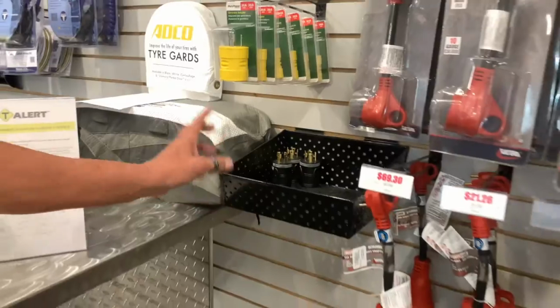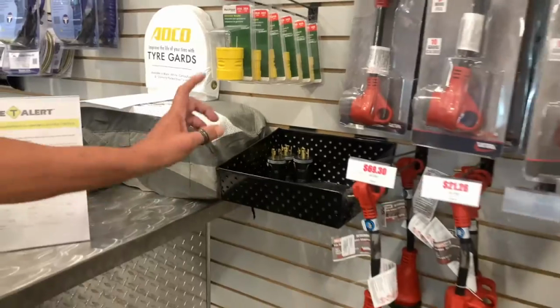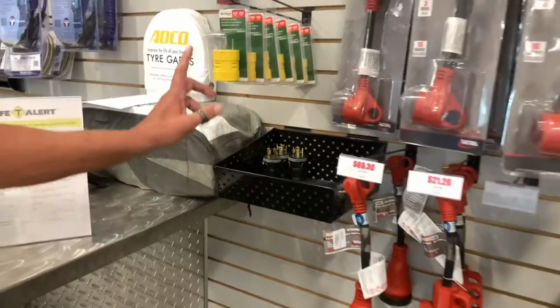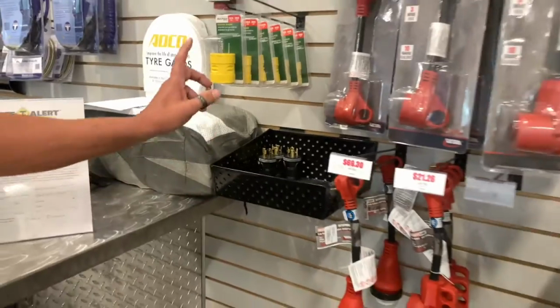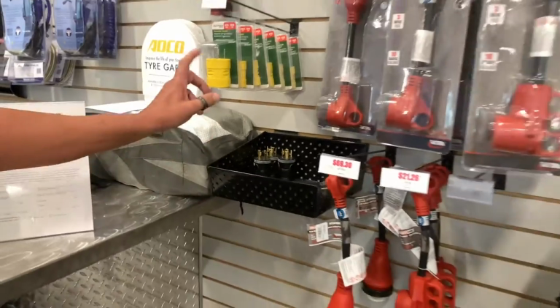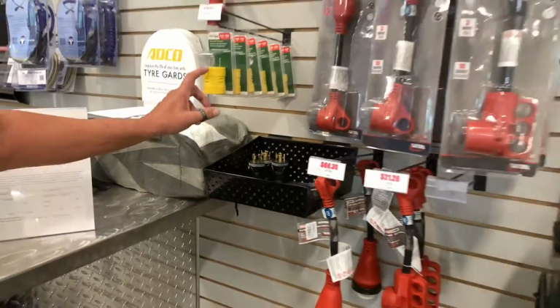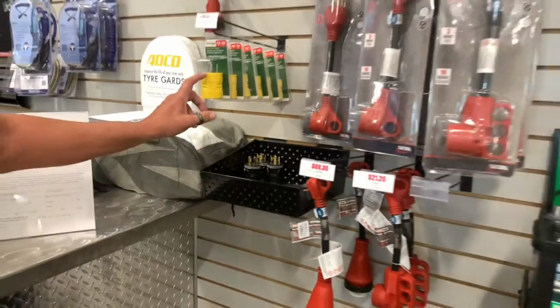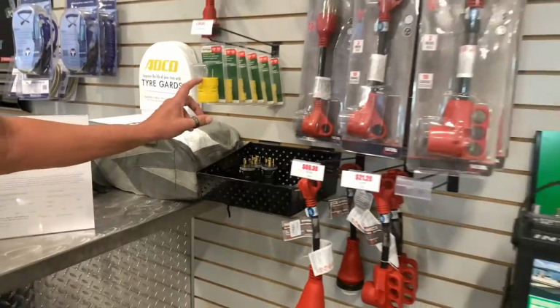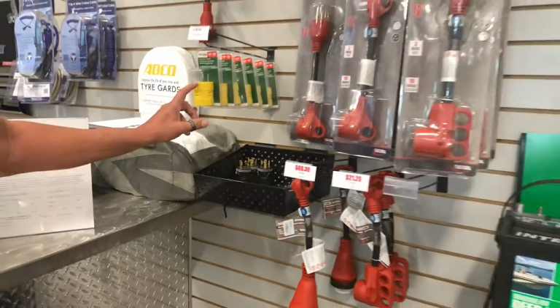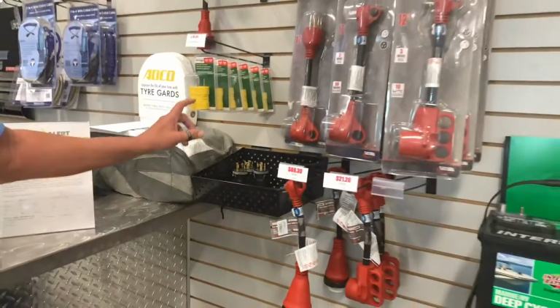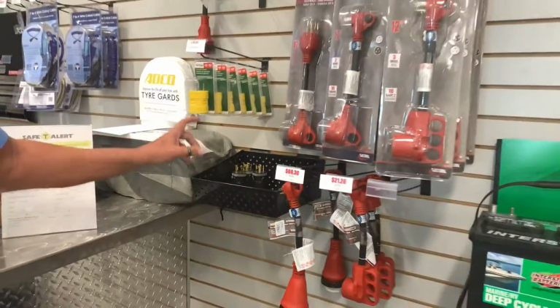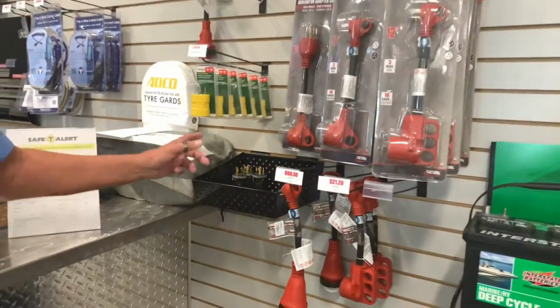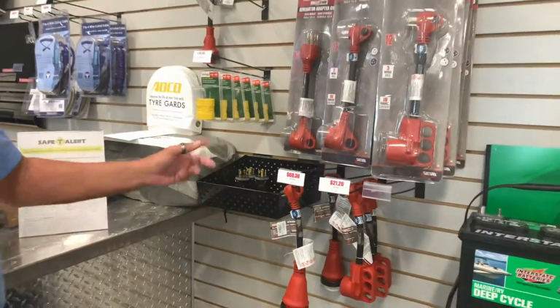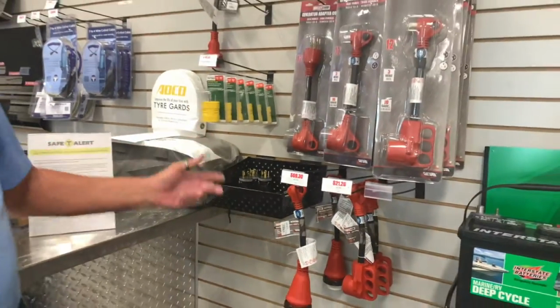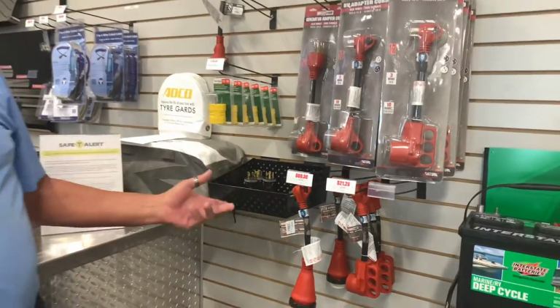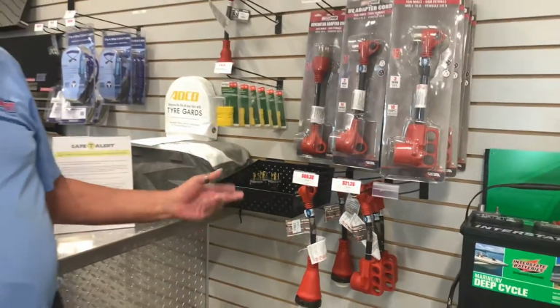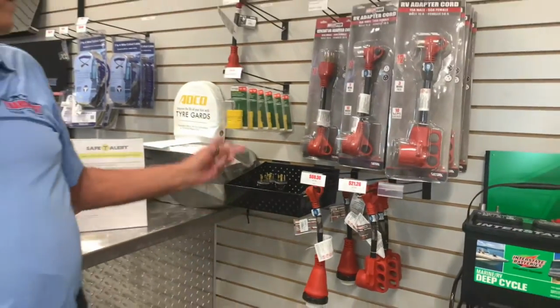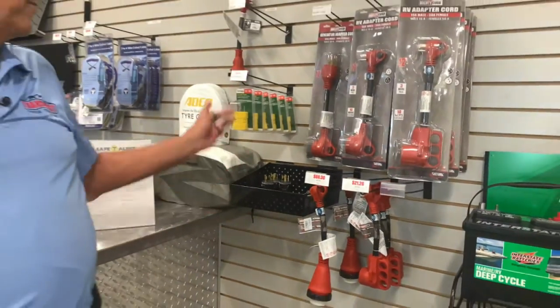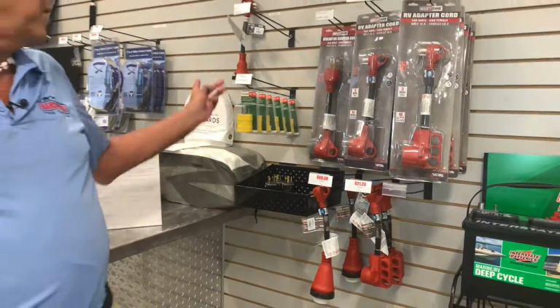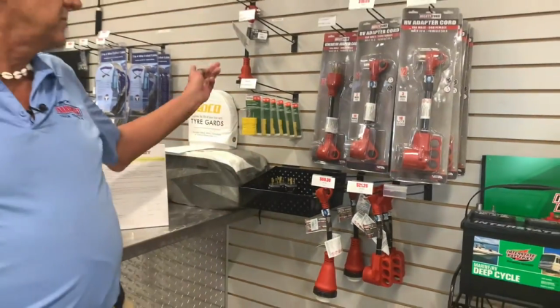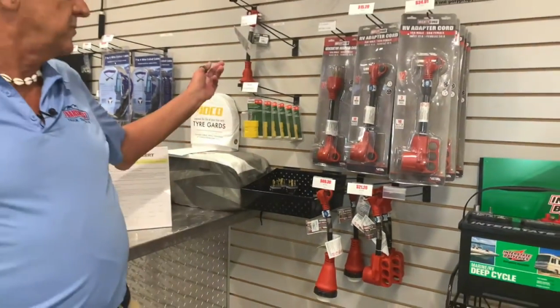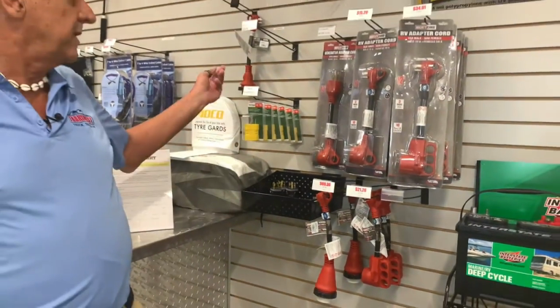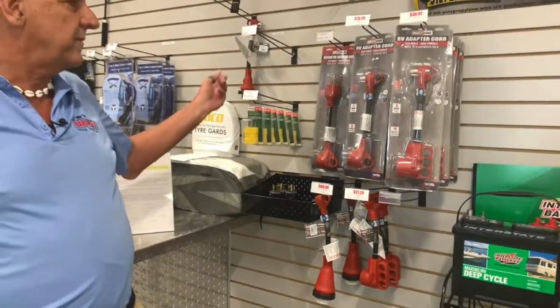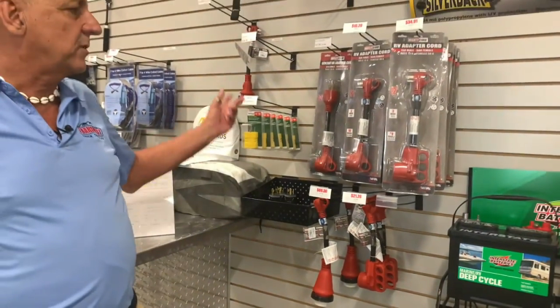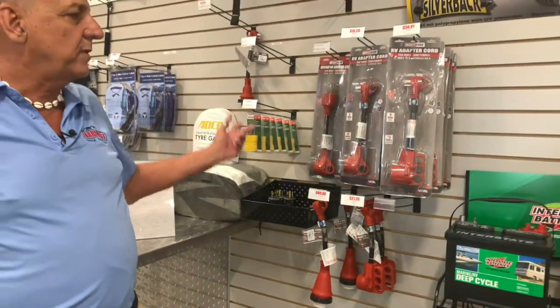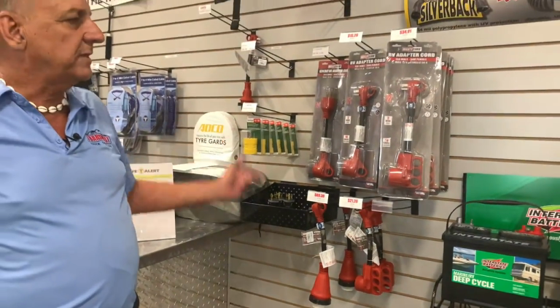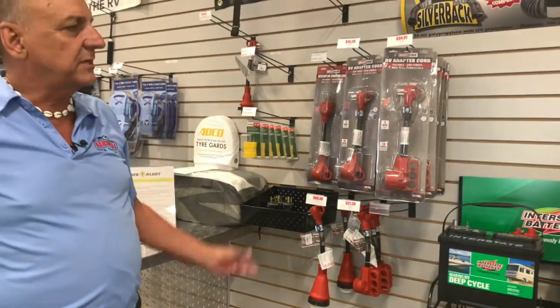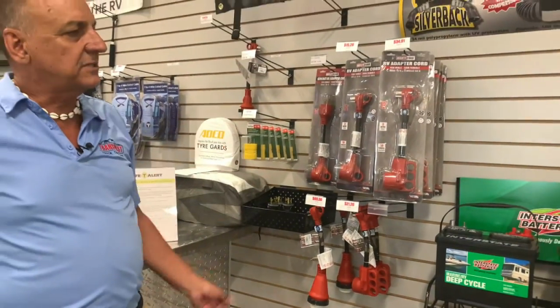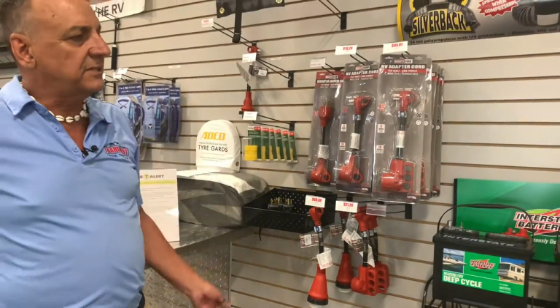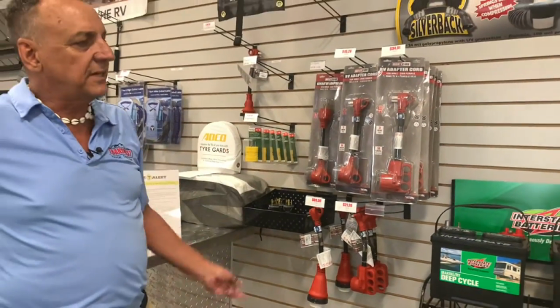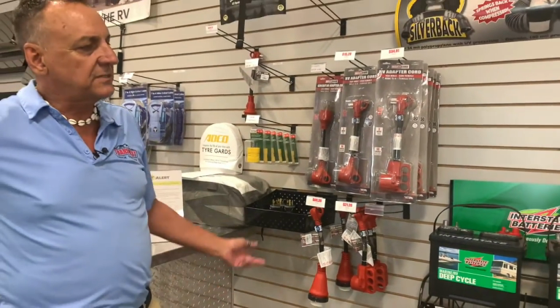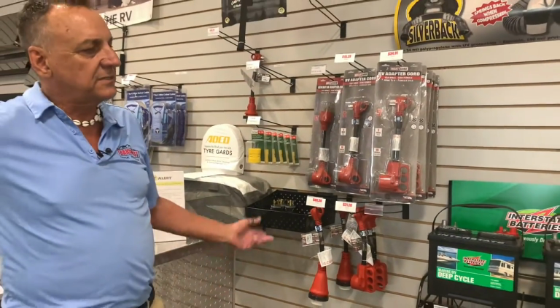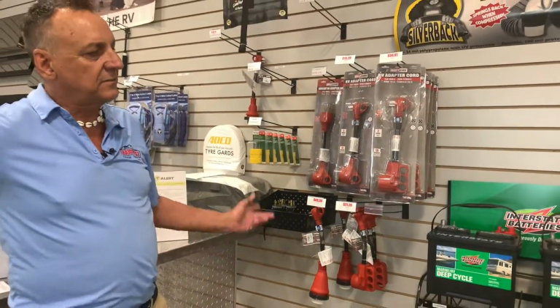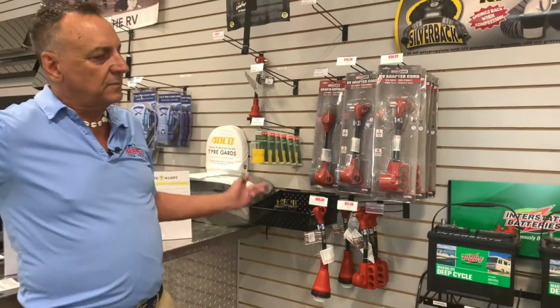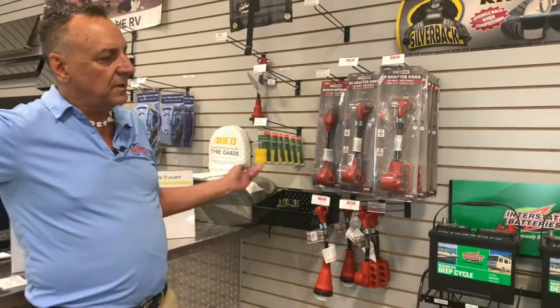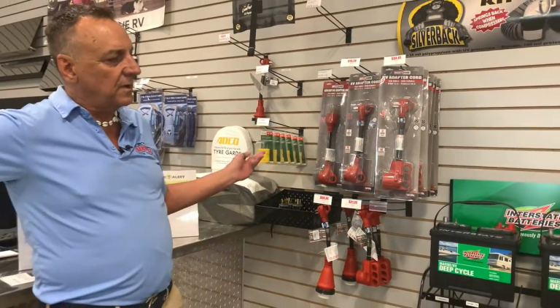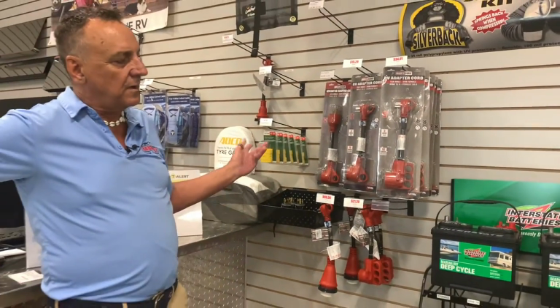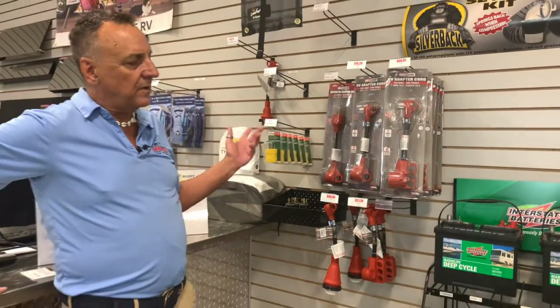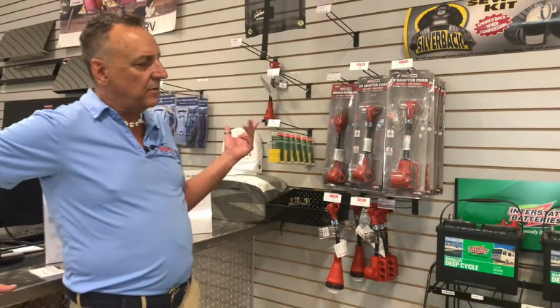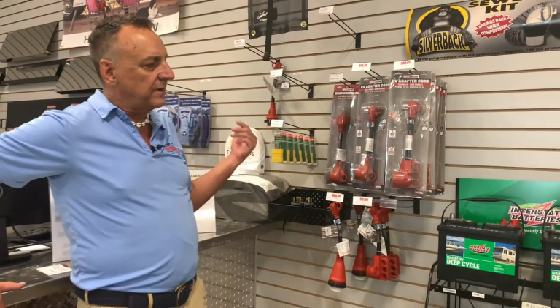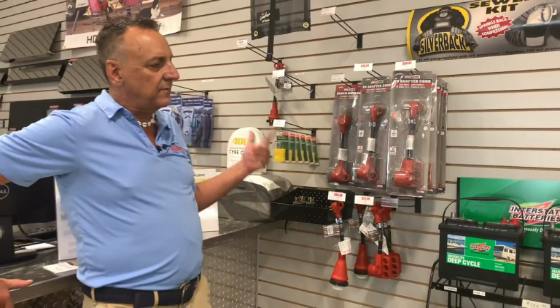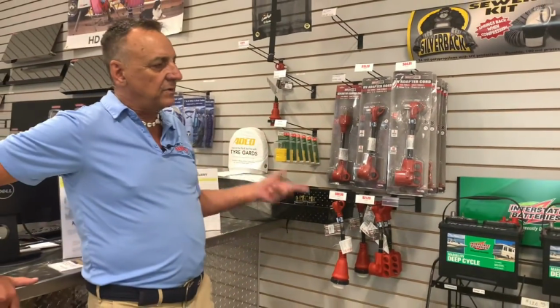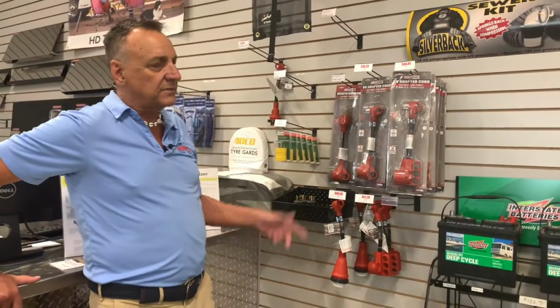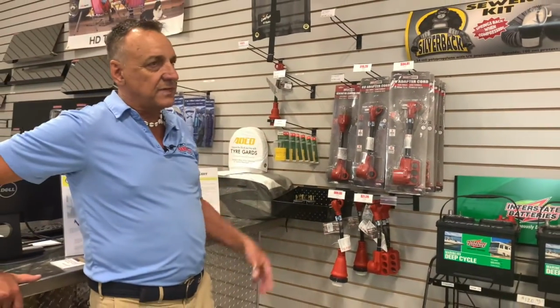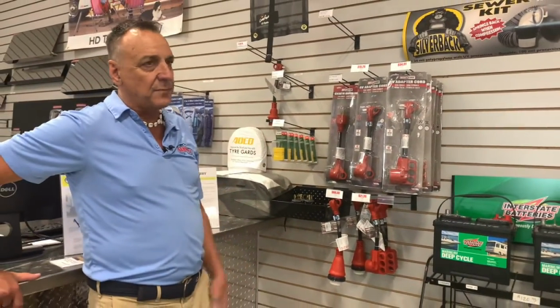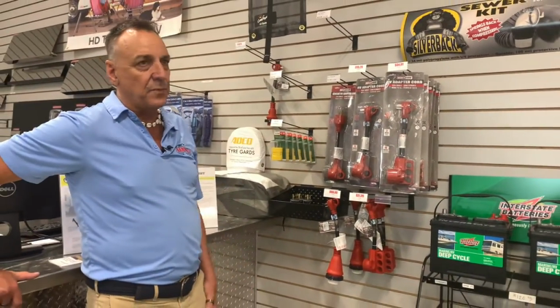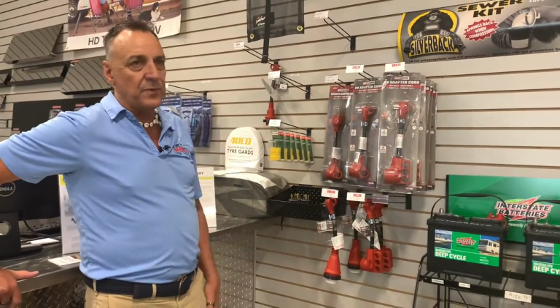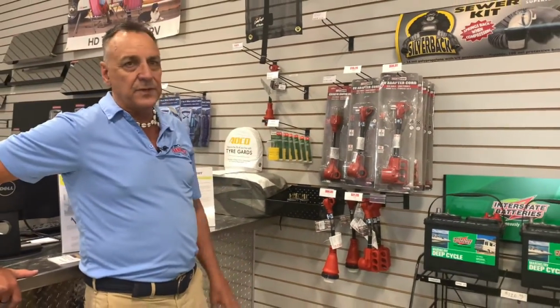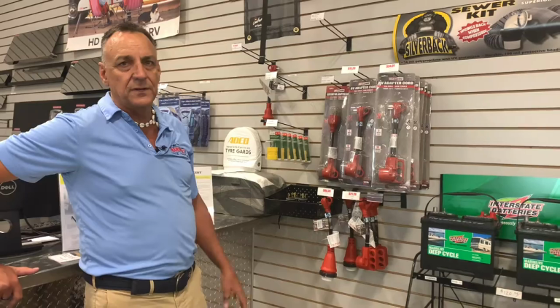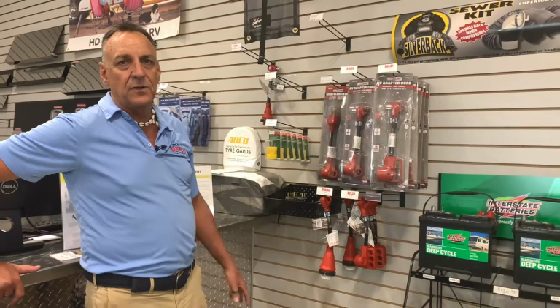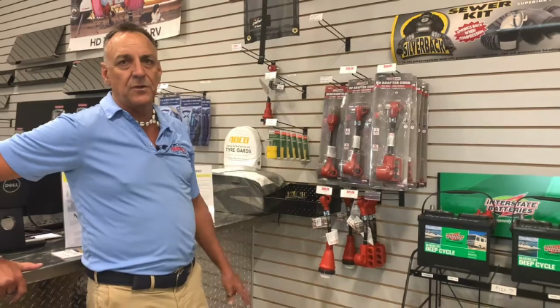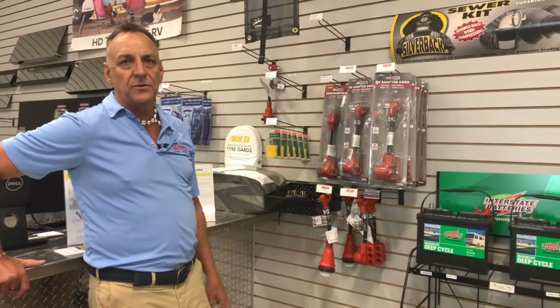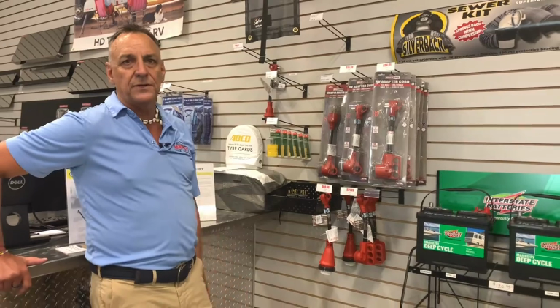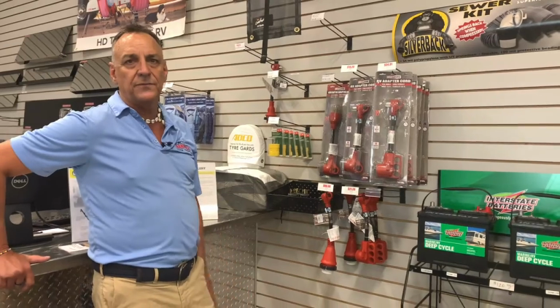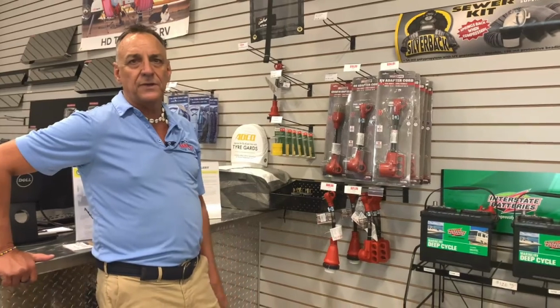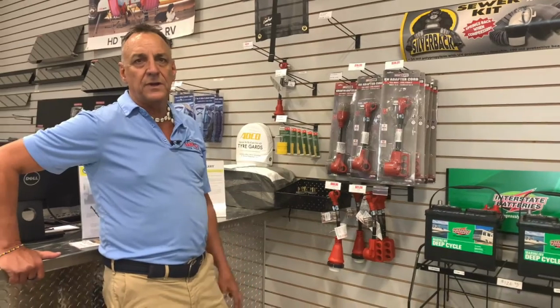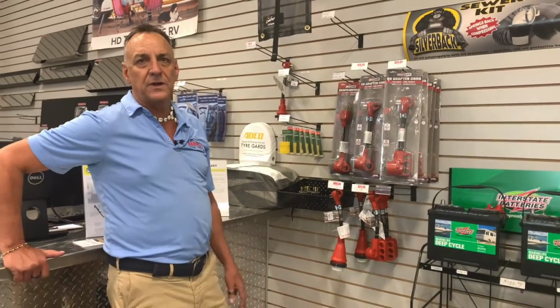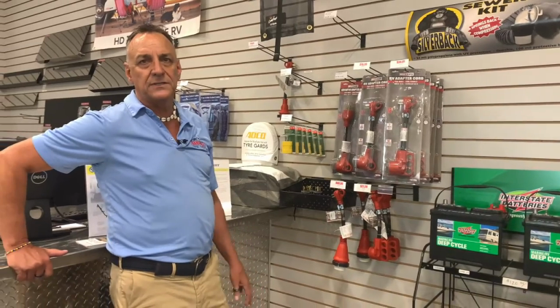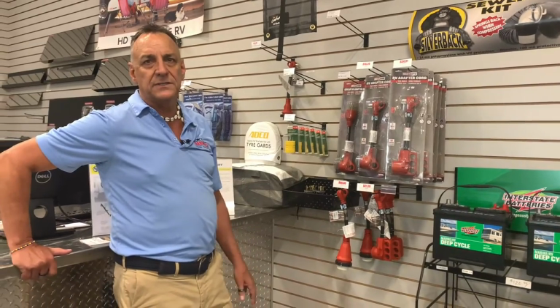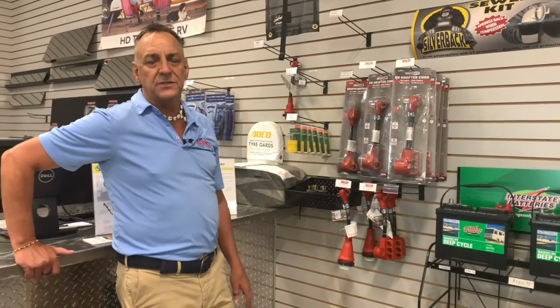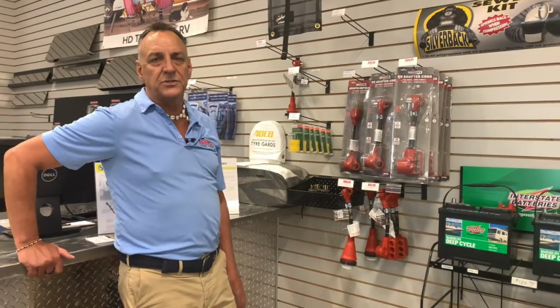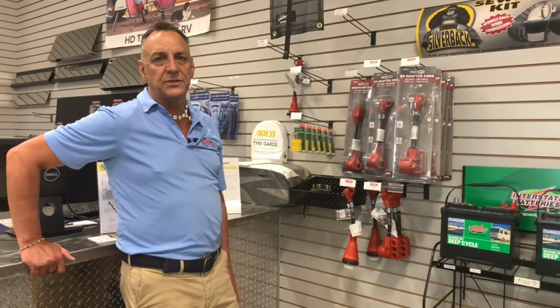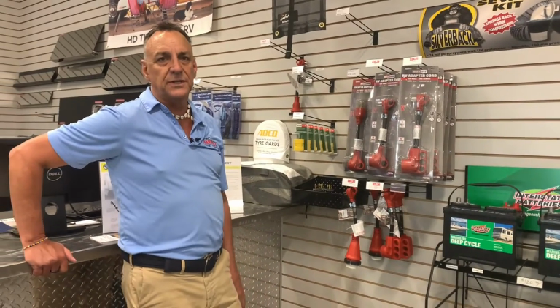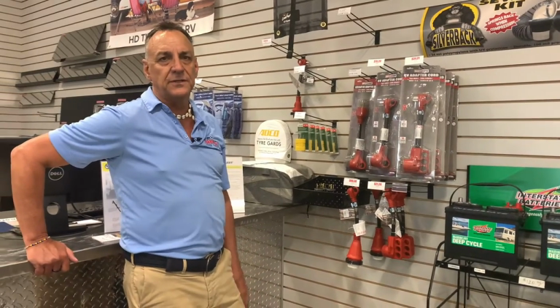These are the three prongs here and we also have the quick disconnects. We only have one in stock but we can order different configurations that you need.